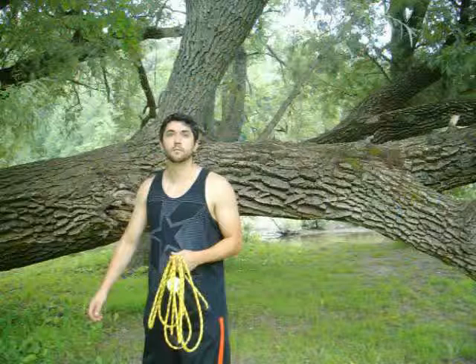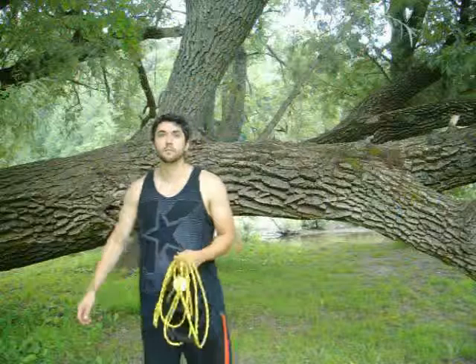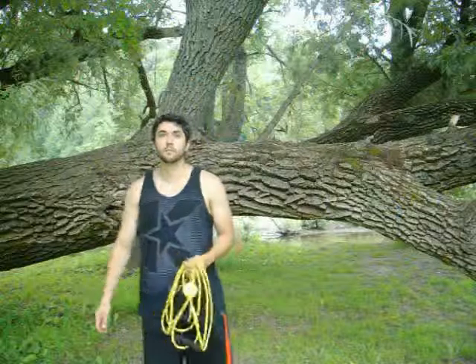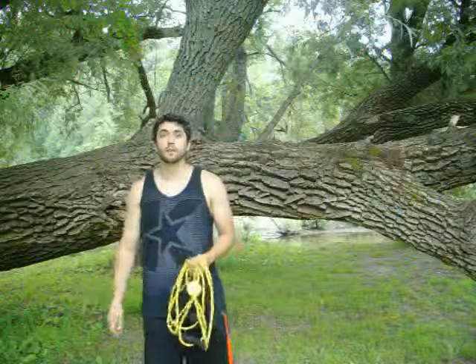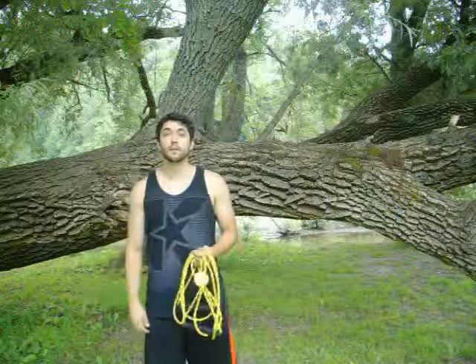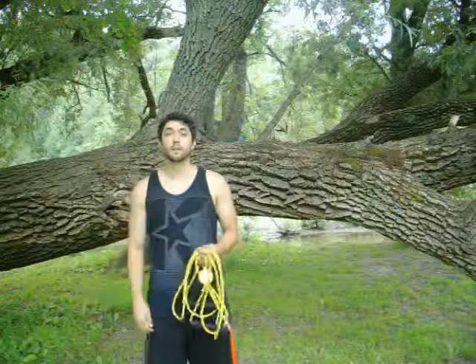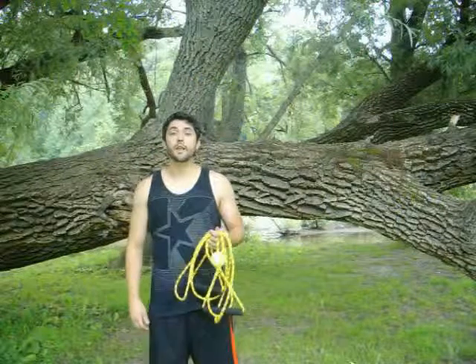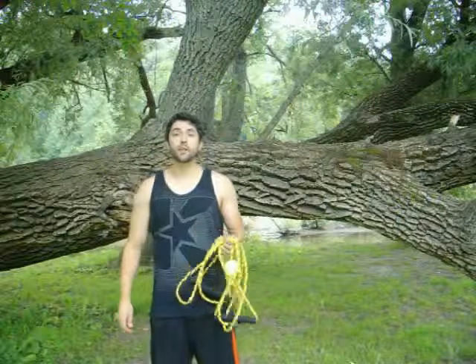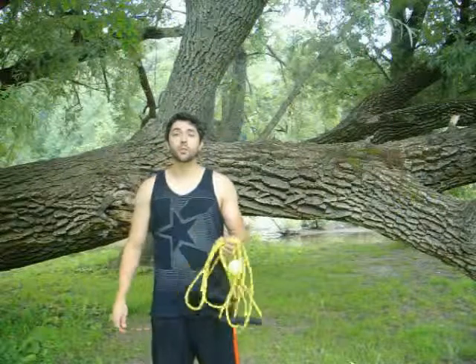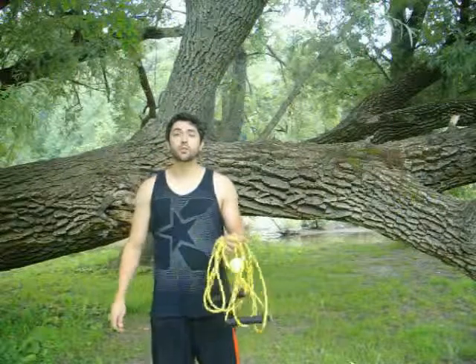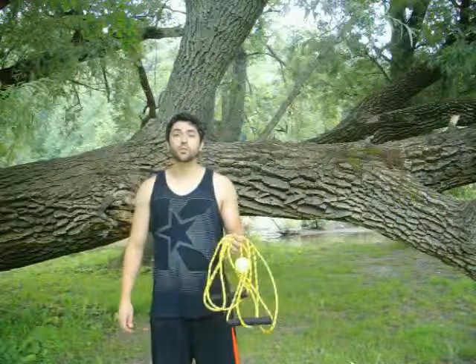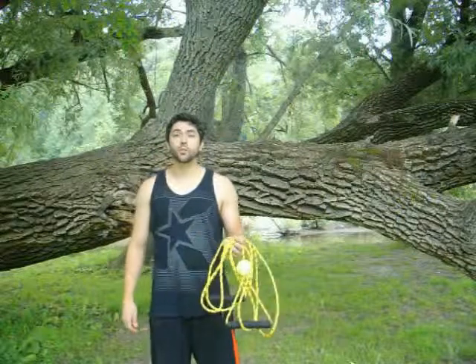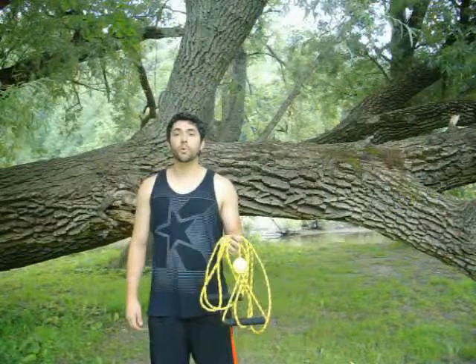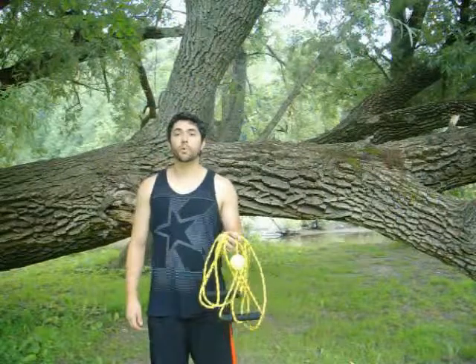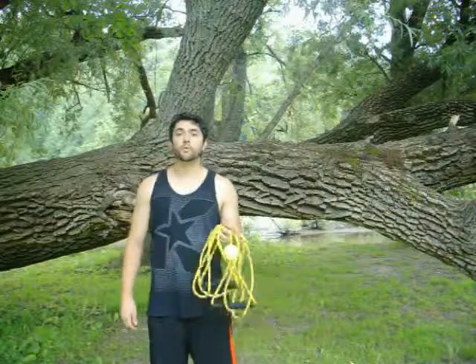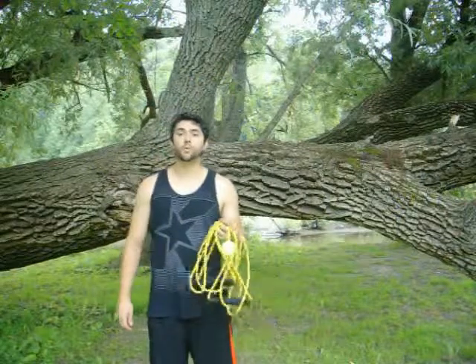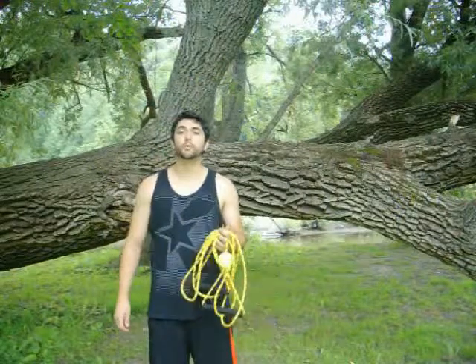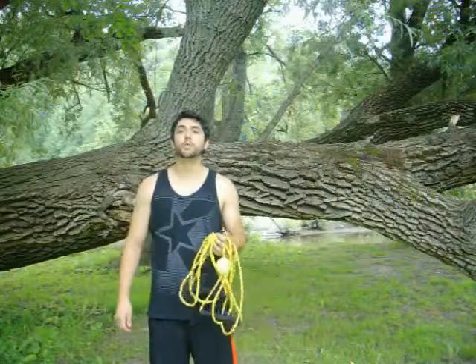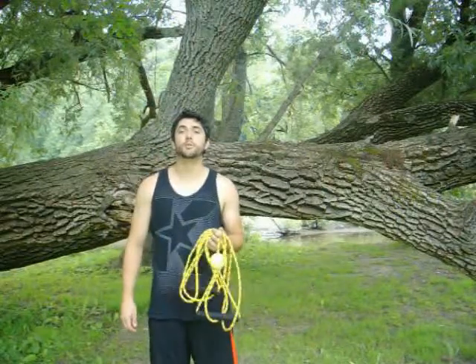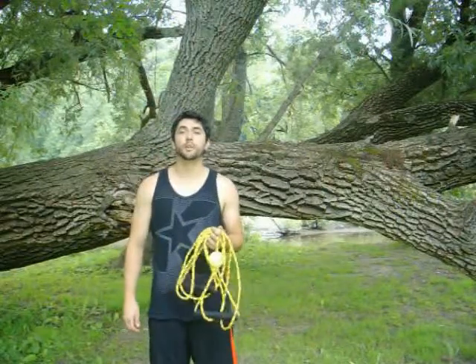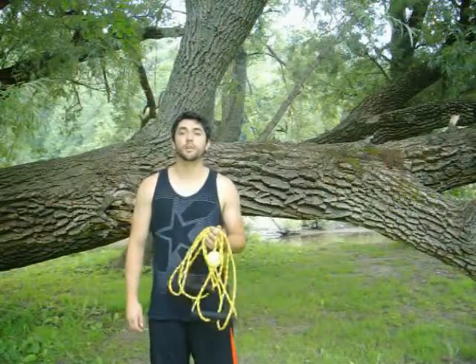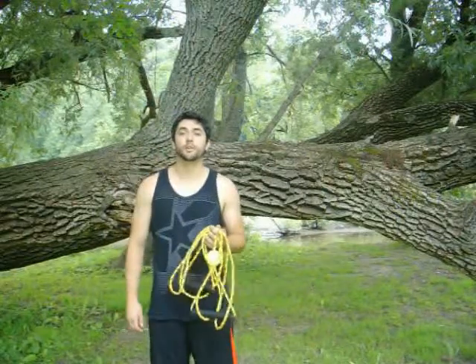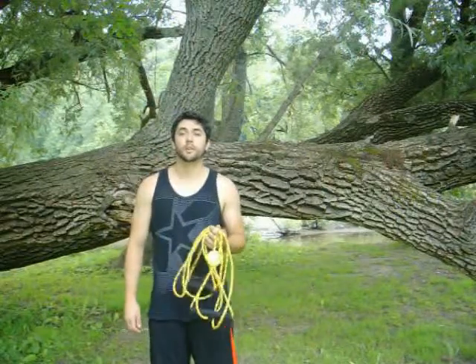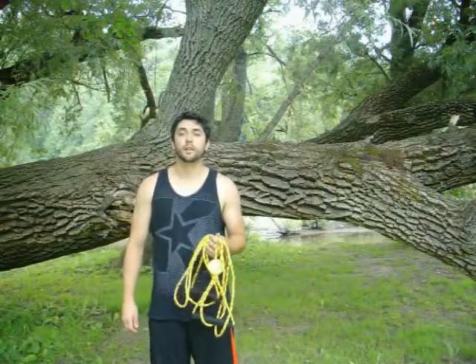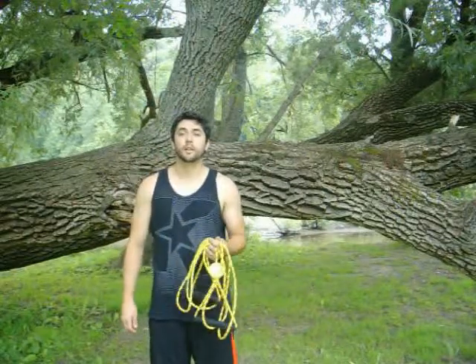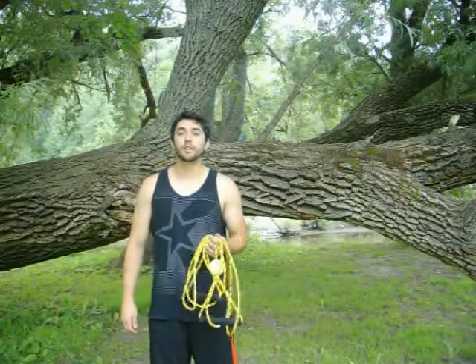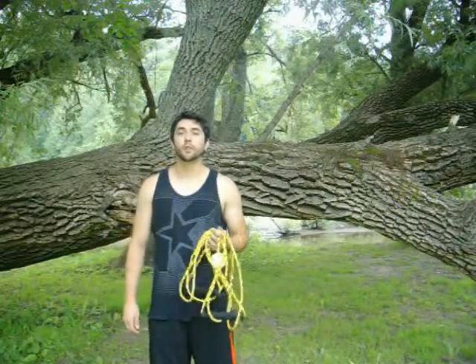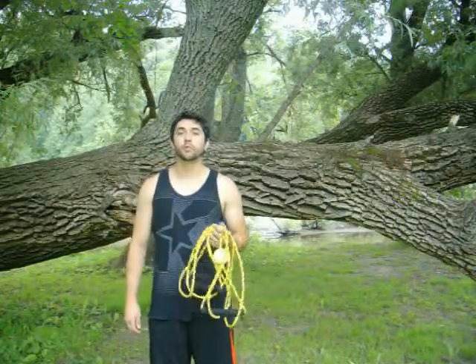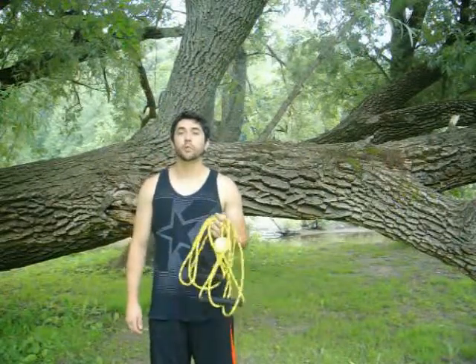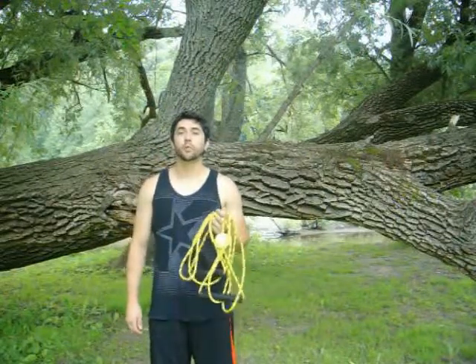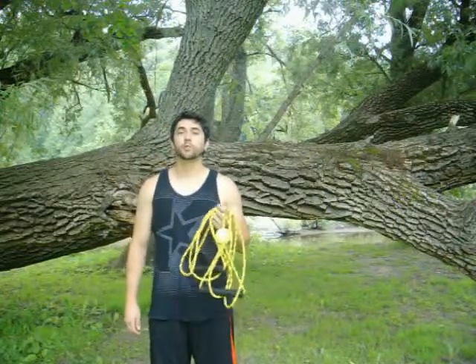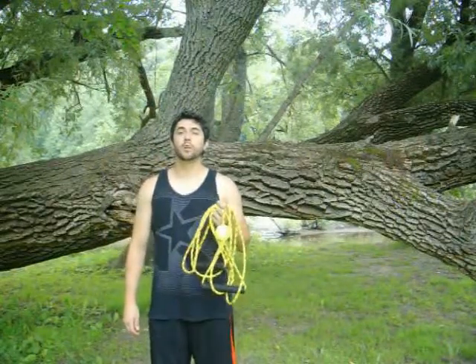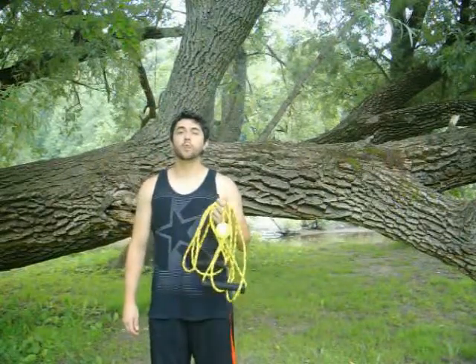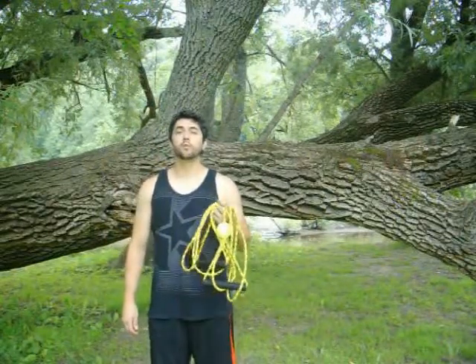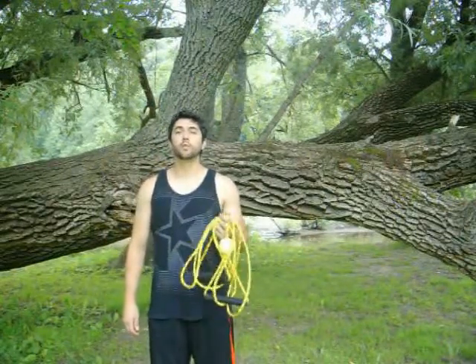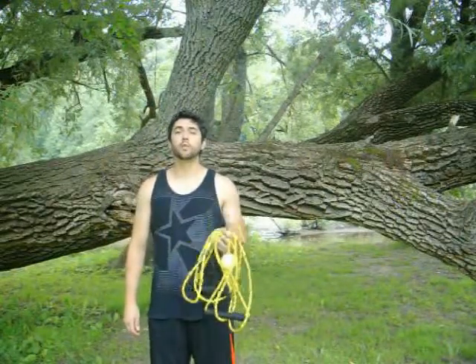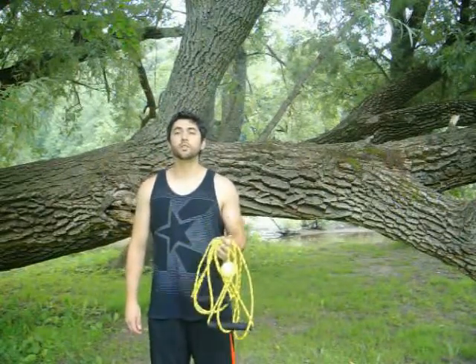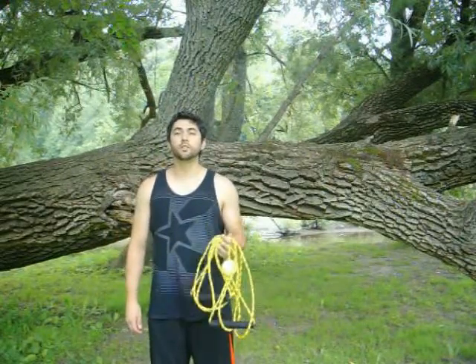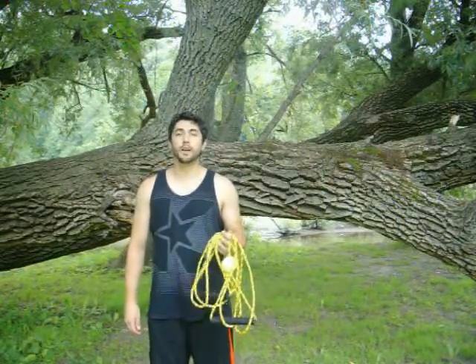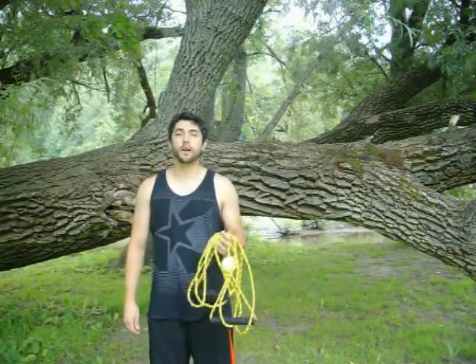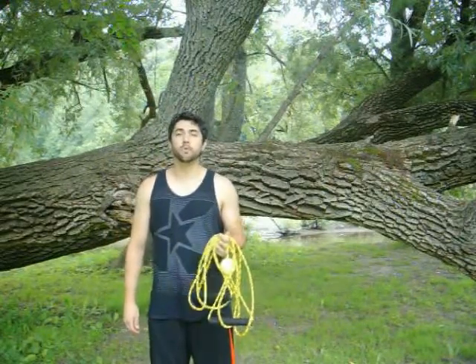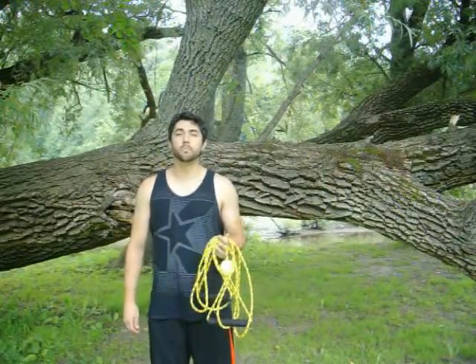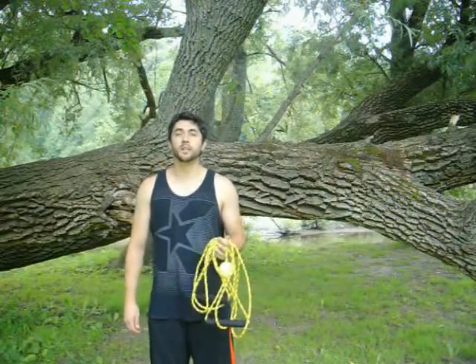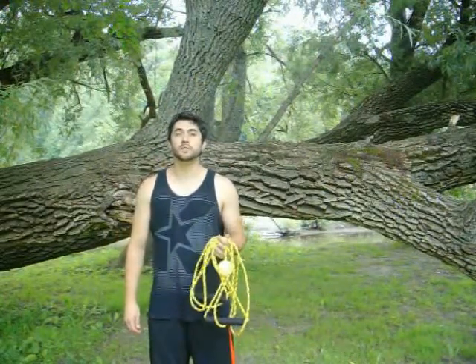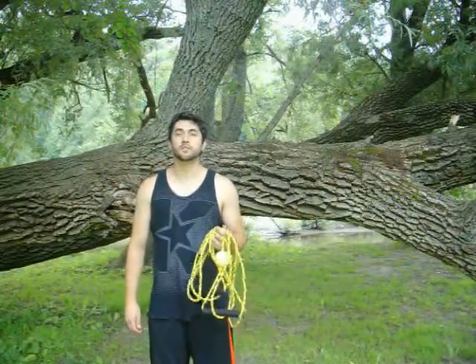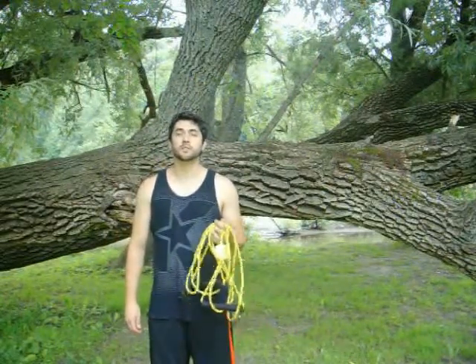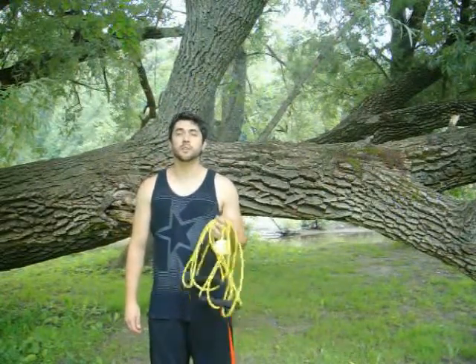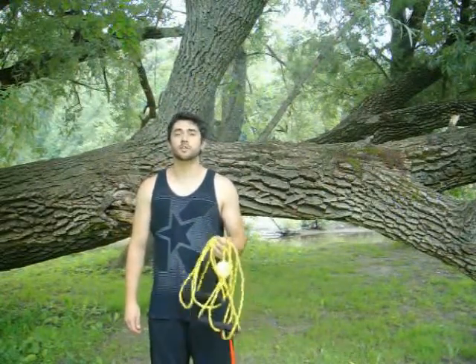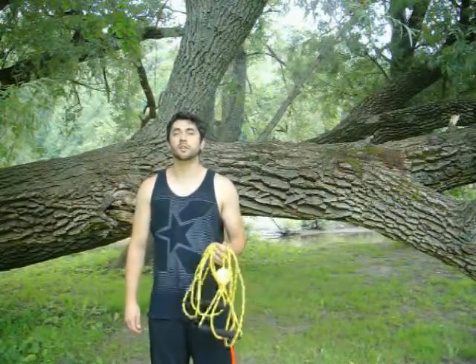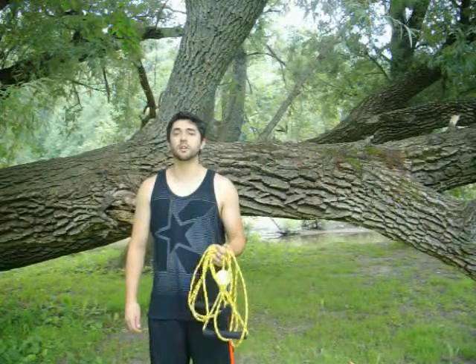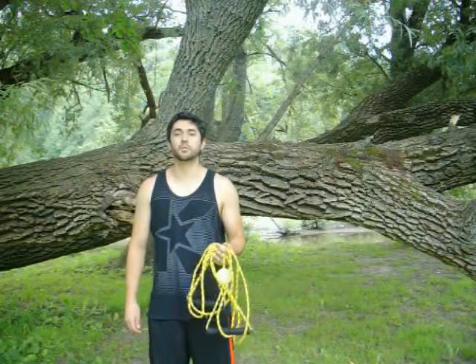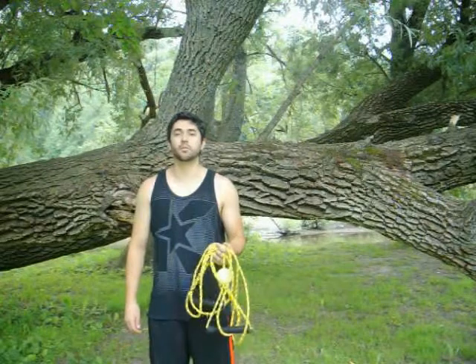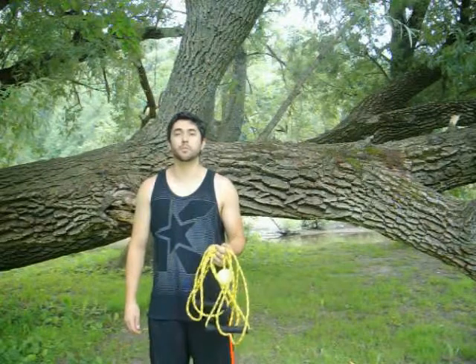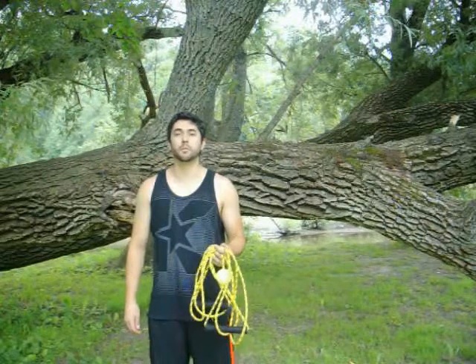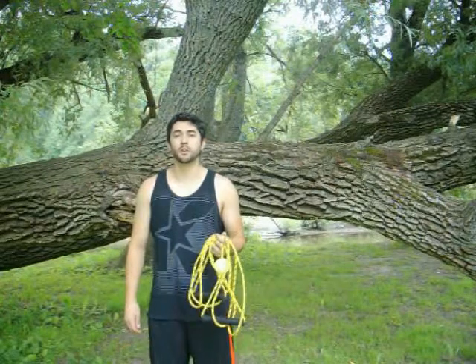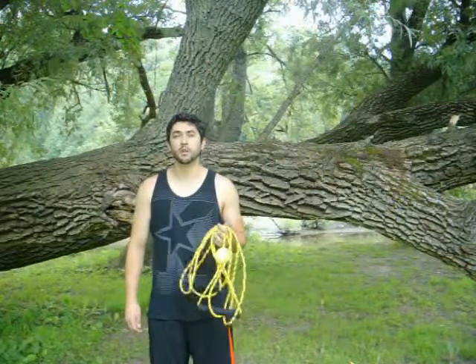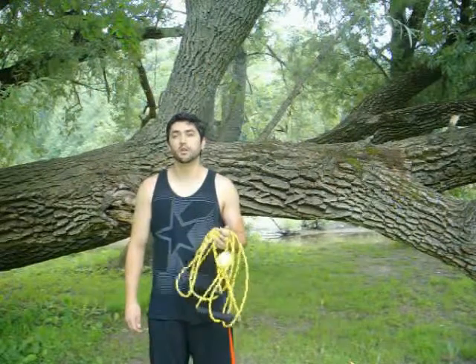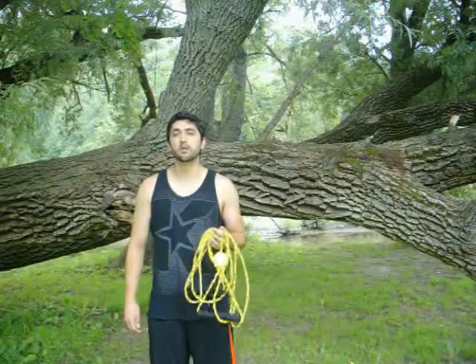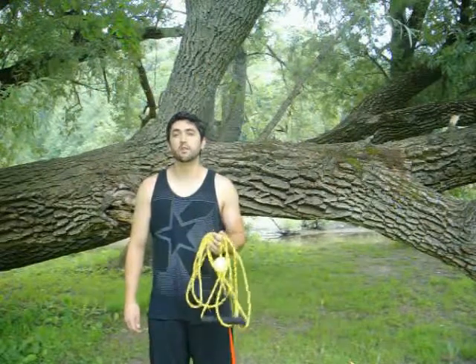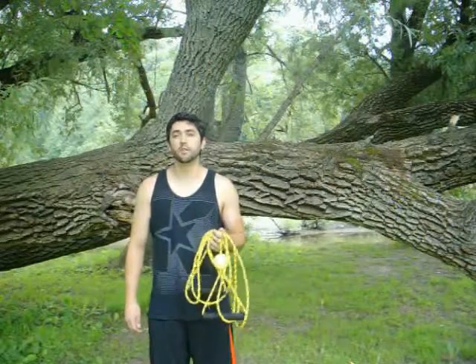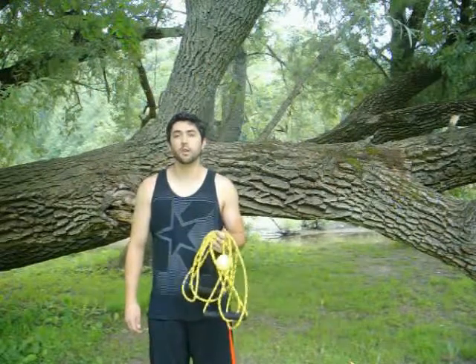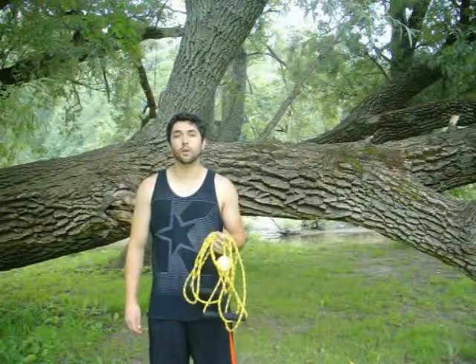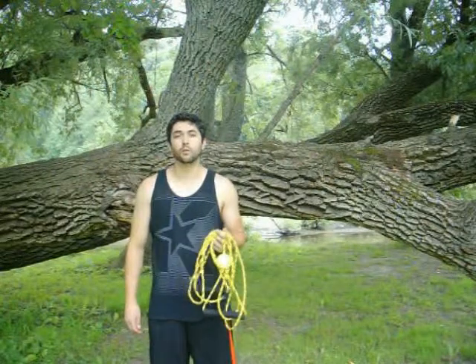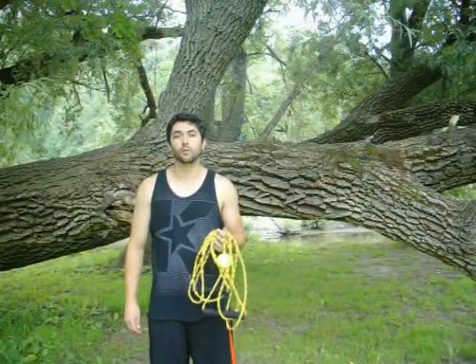Now I'm going to show you why the Tree Trainer is the most versatile piece of exercise equipment you'll ever own.